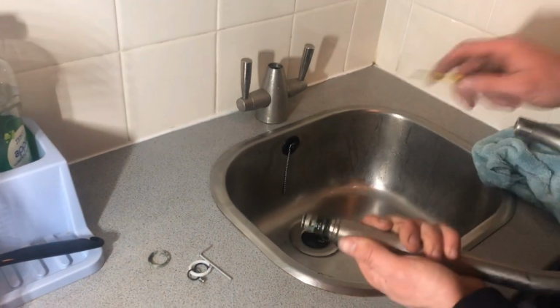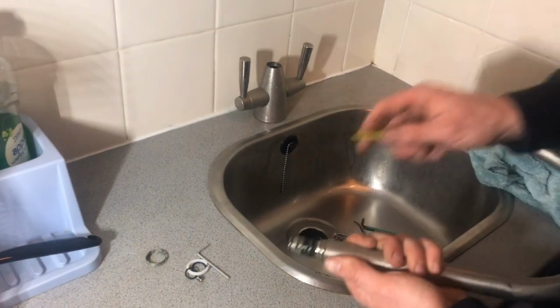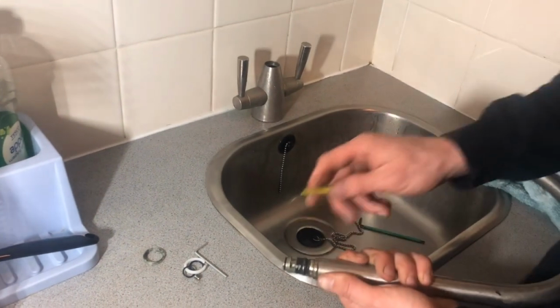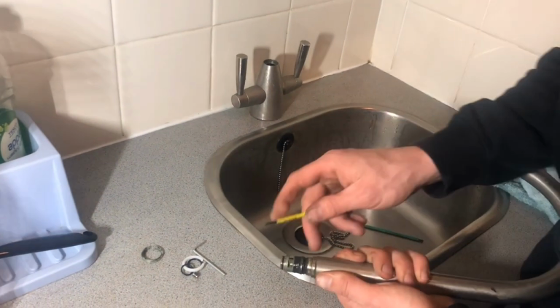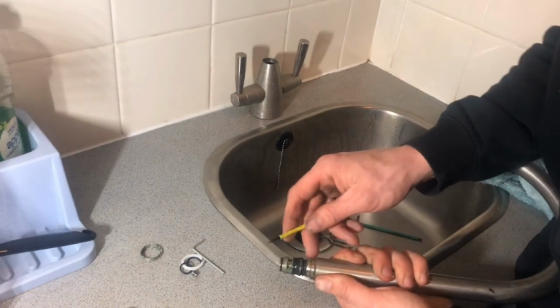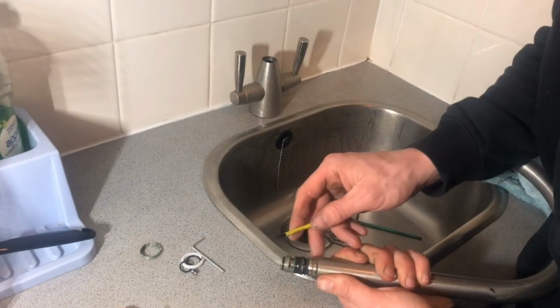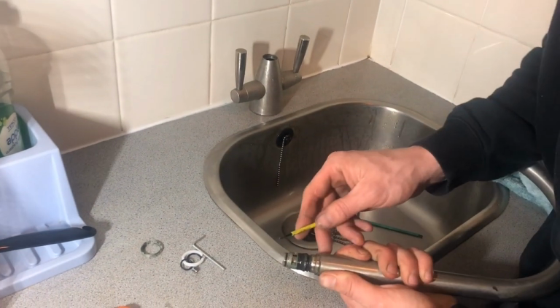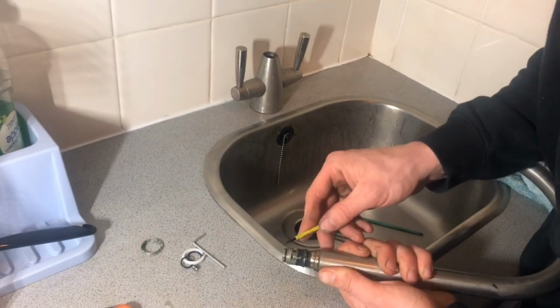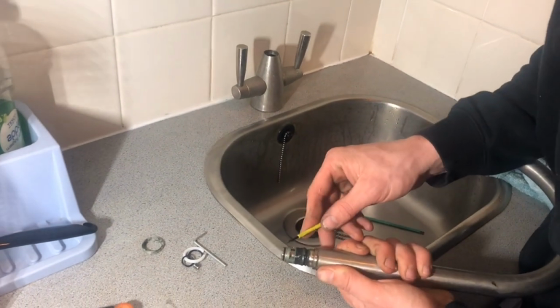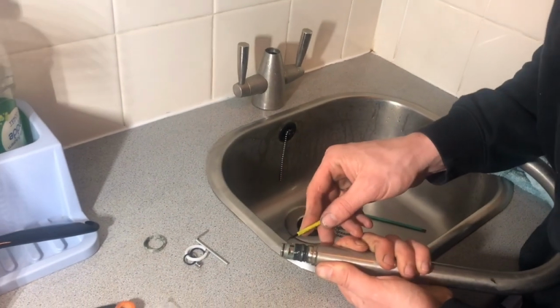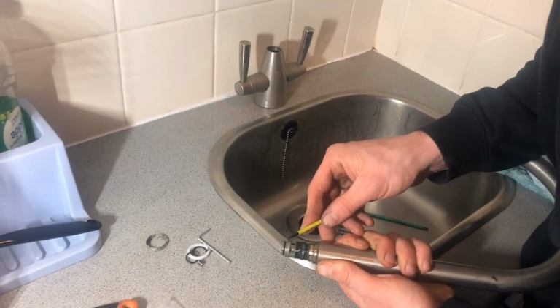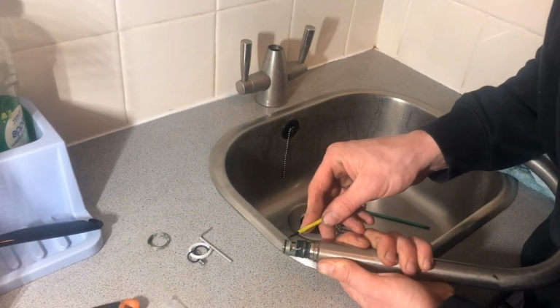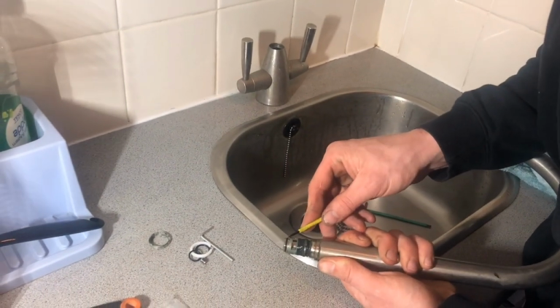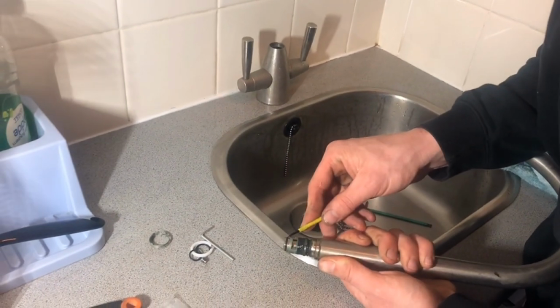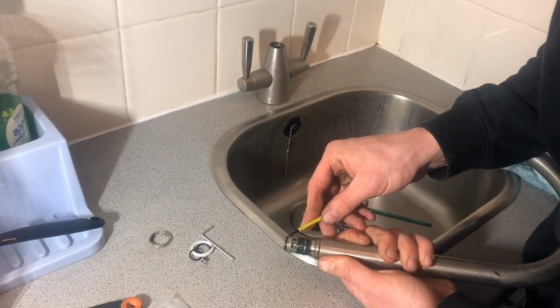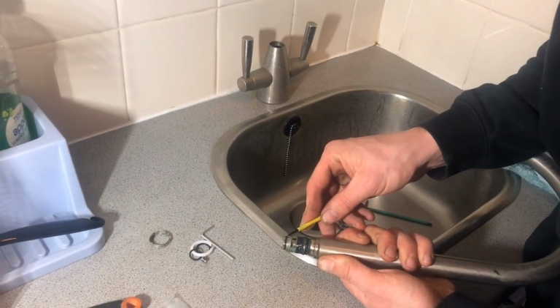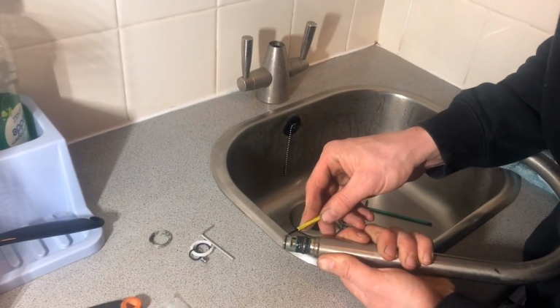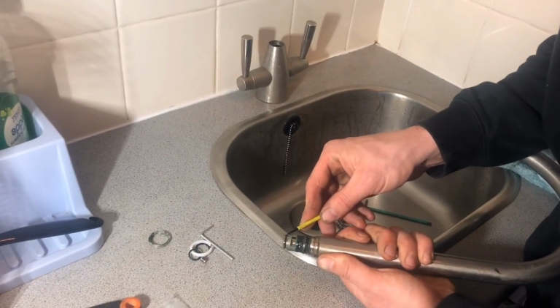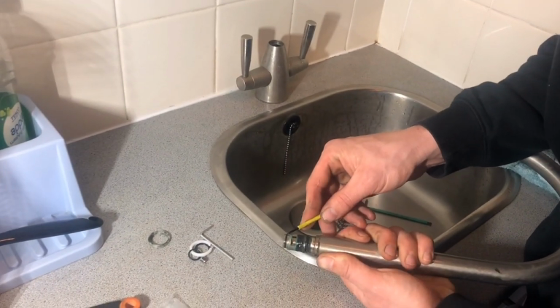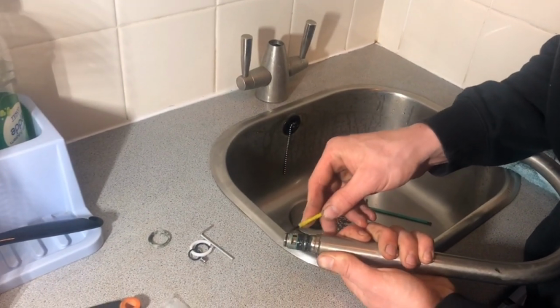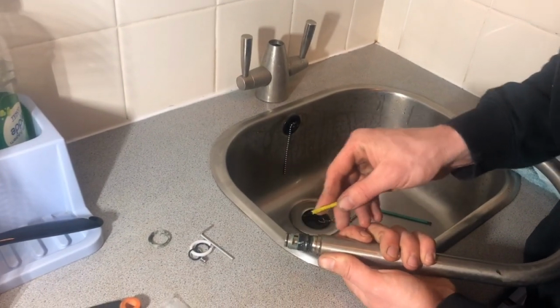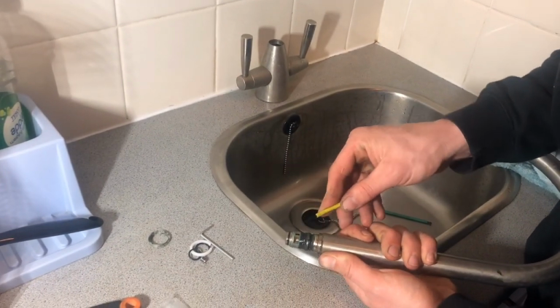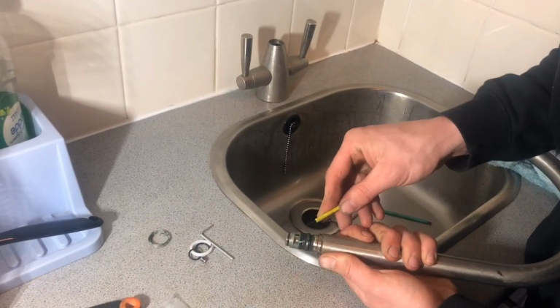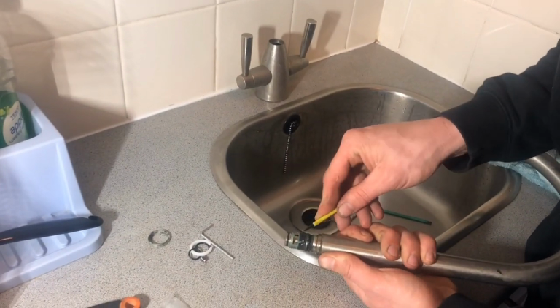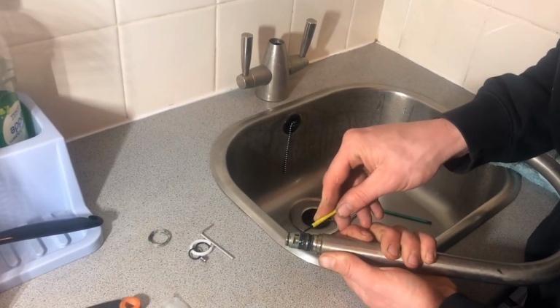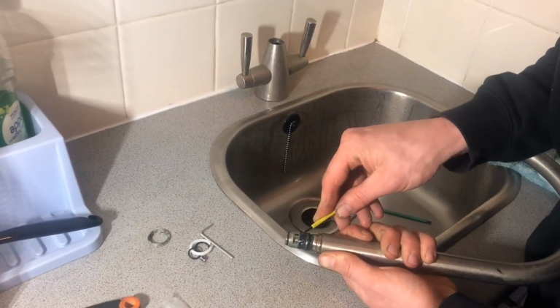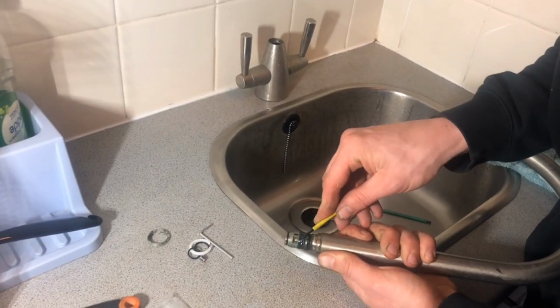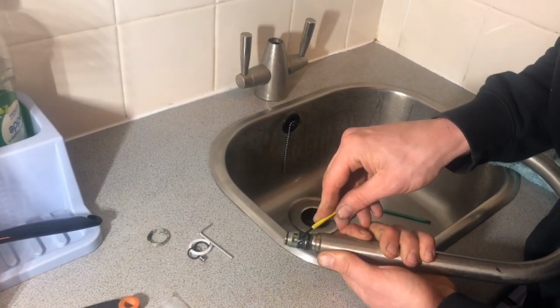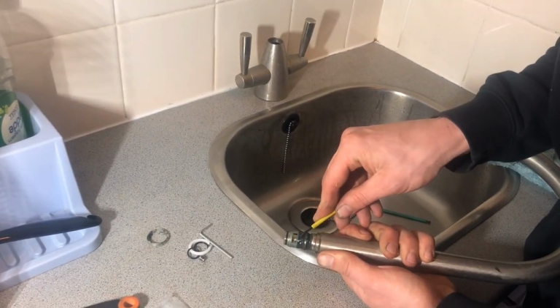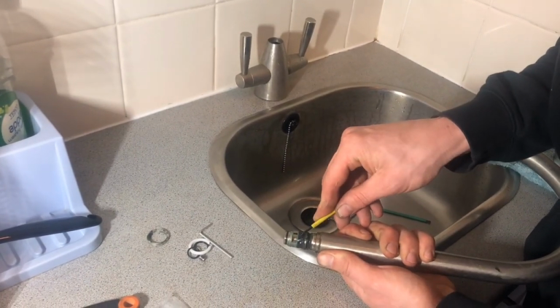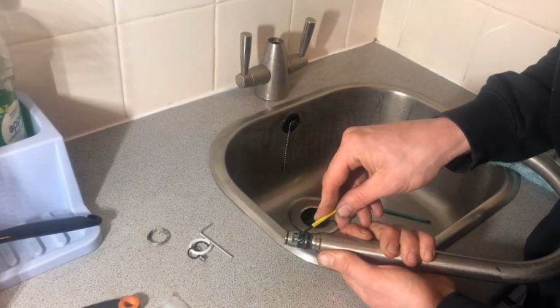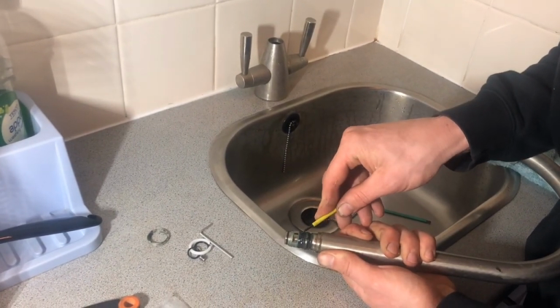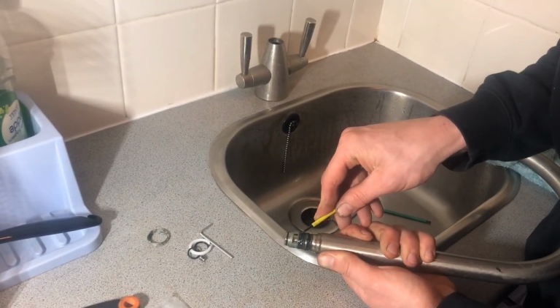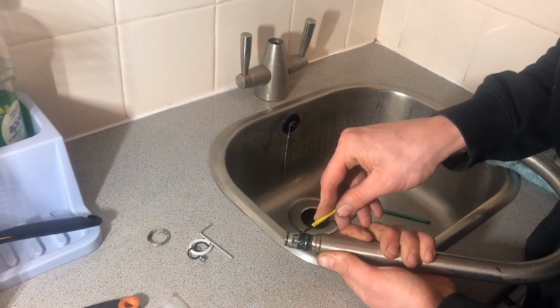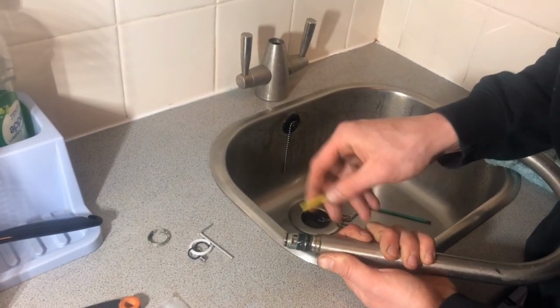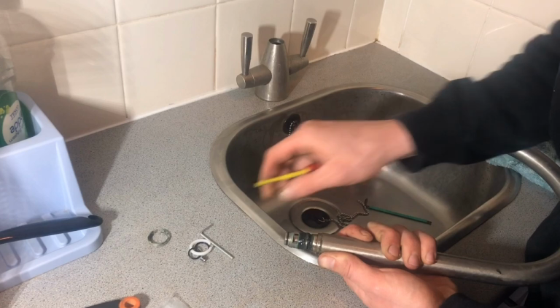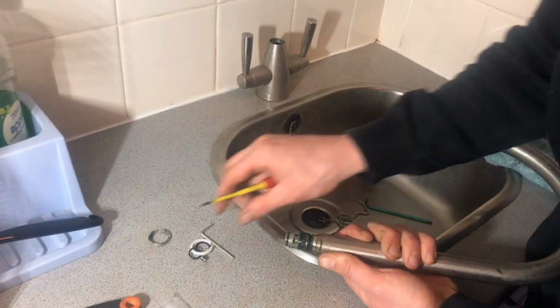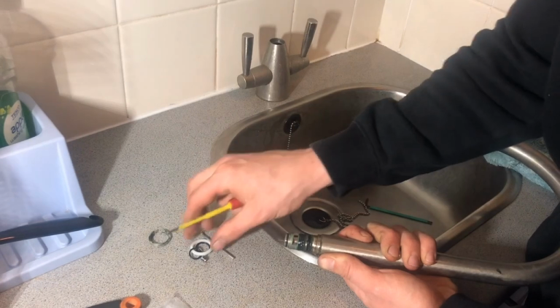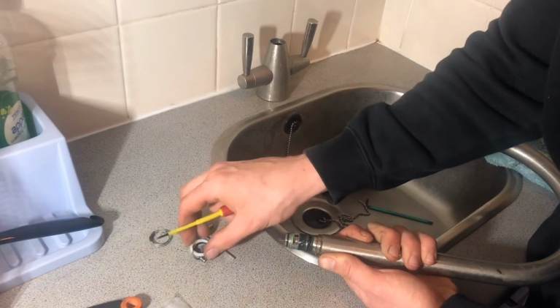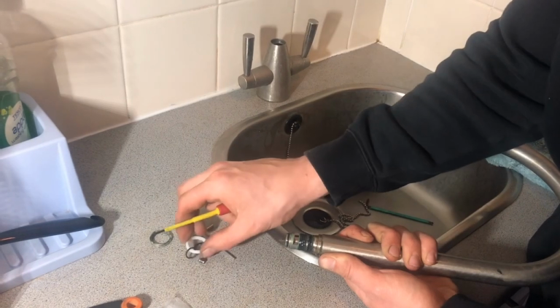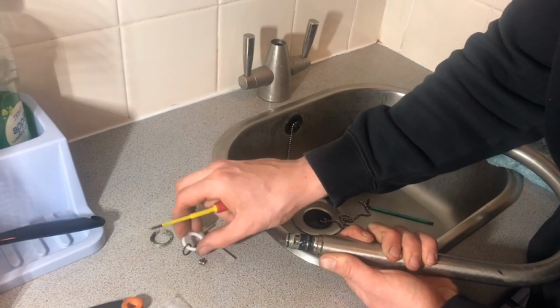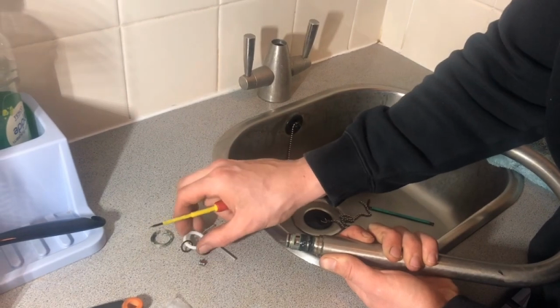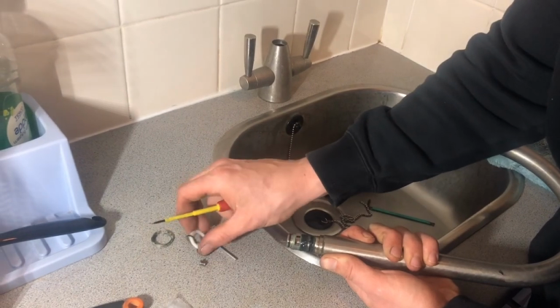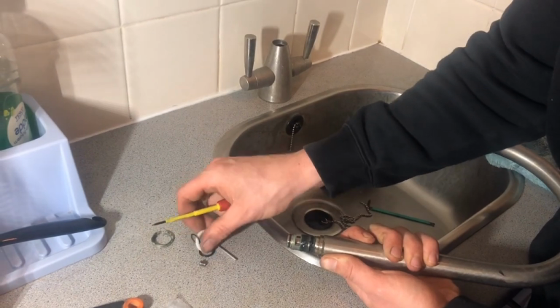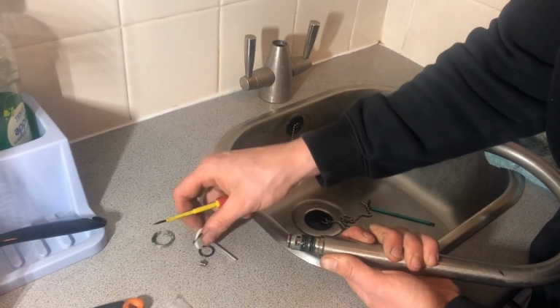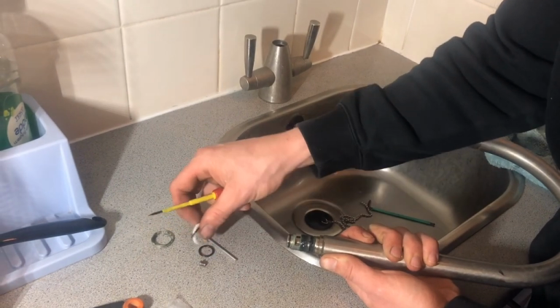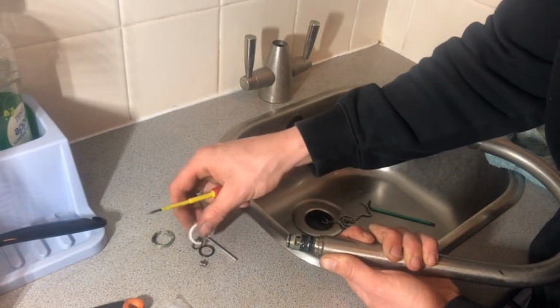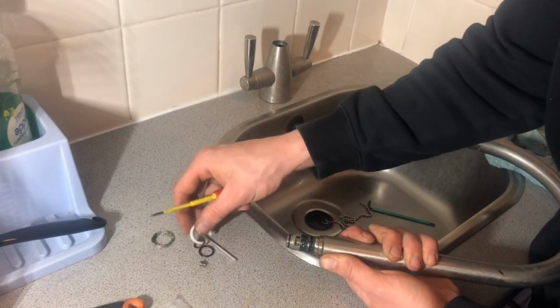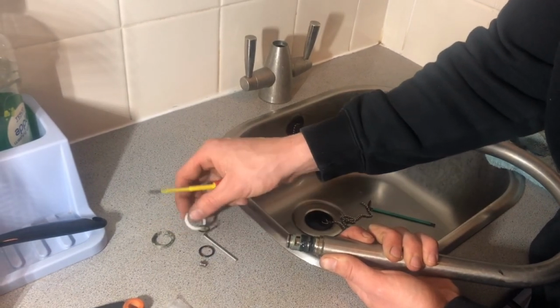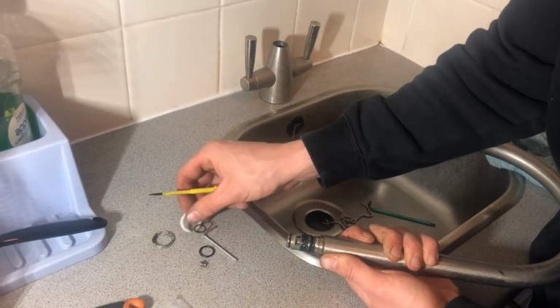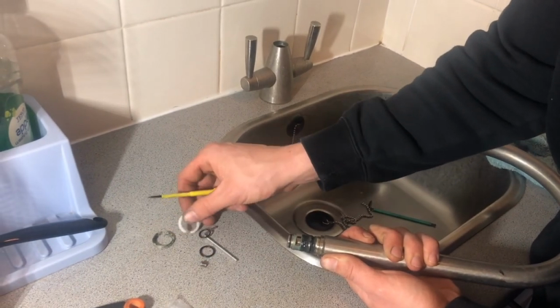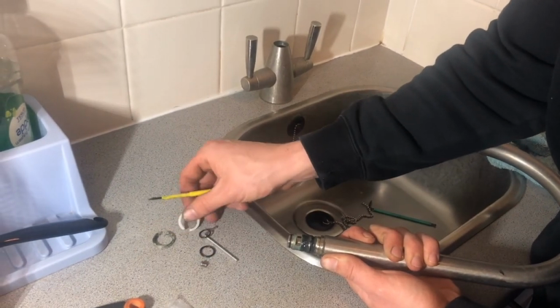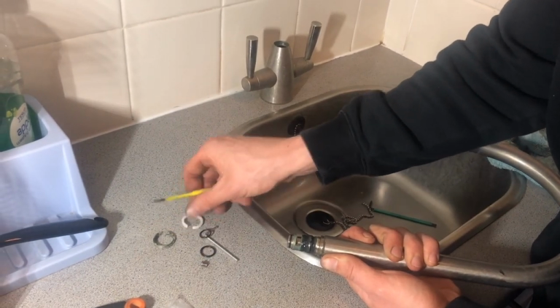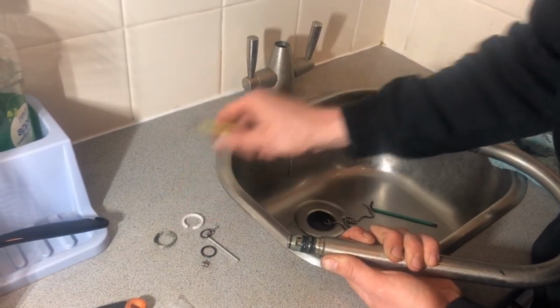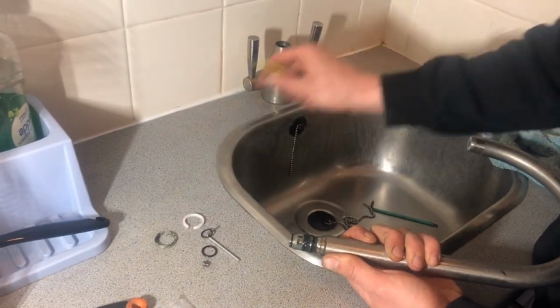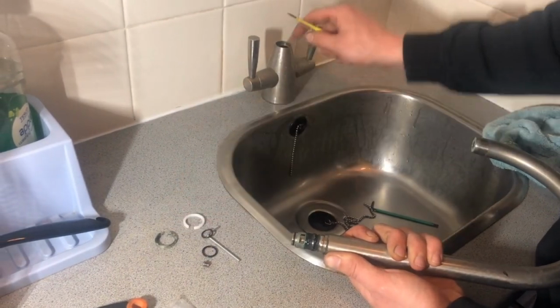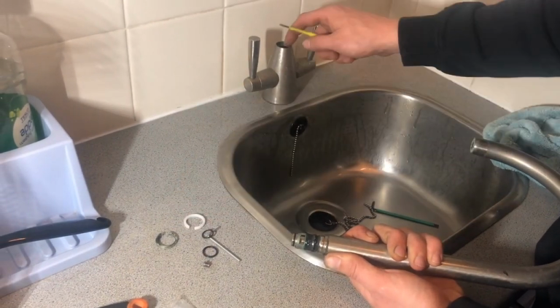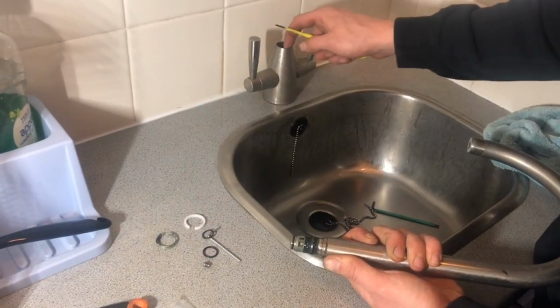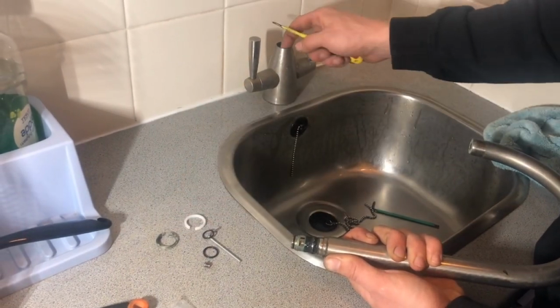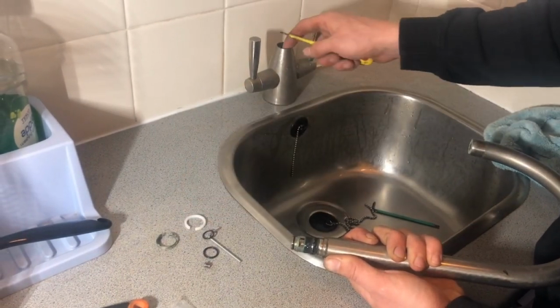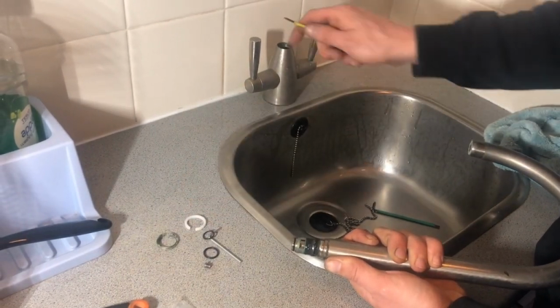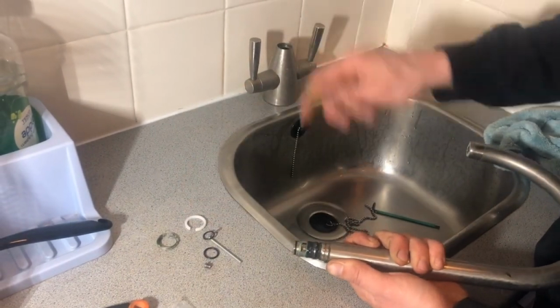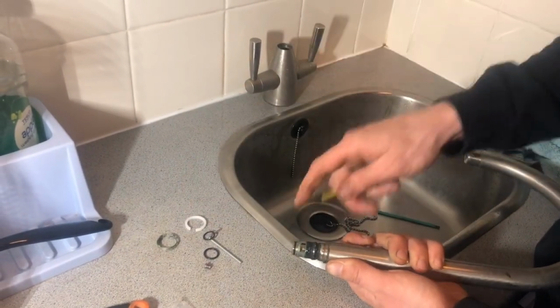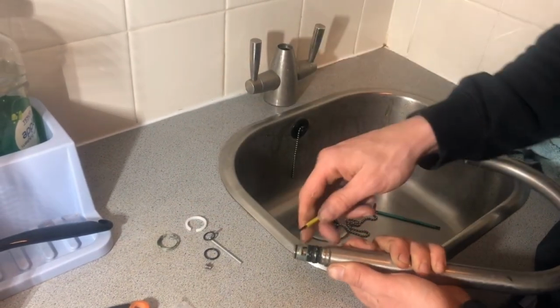So we've got the small one at the bottom, then the slightly bigger one, and then we know that the plastic one is going back inside there.